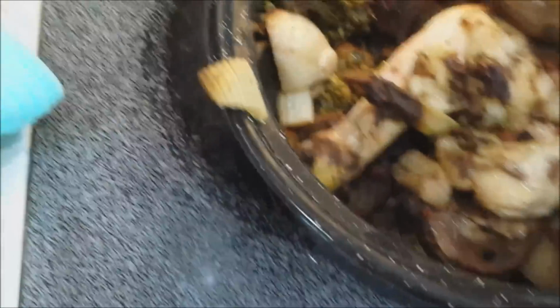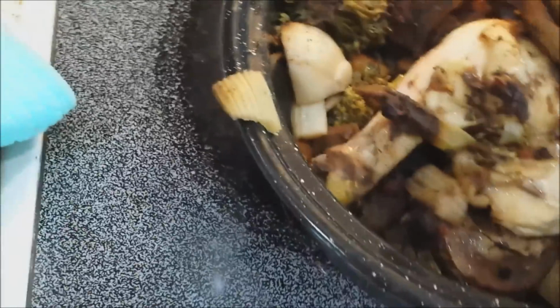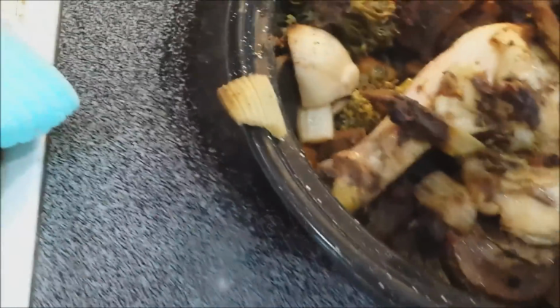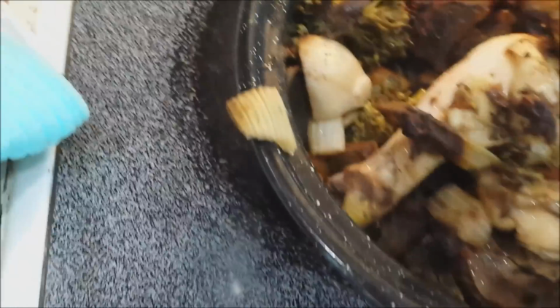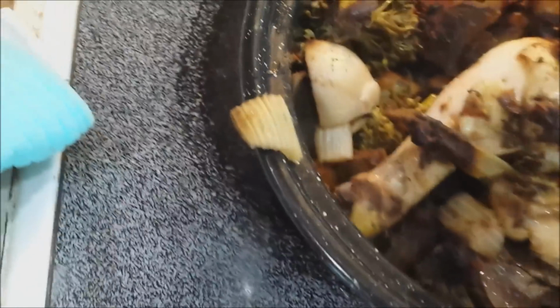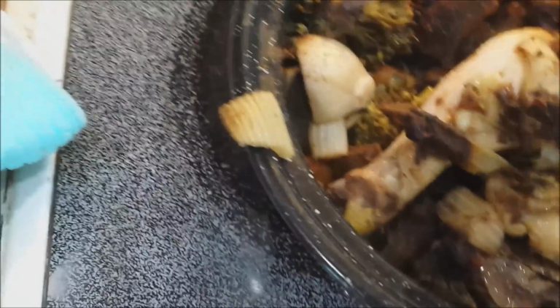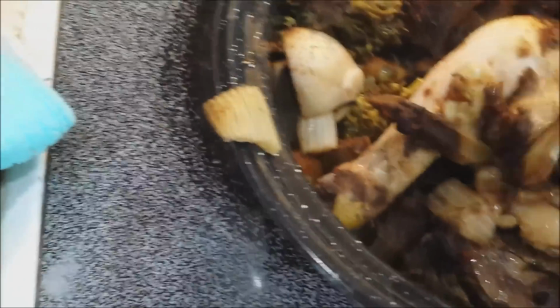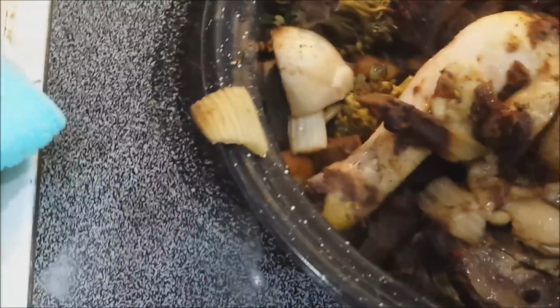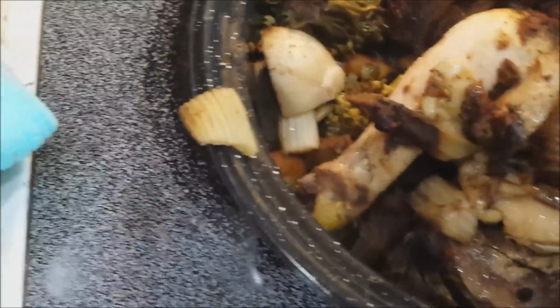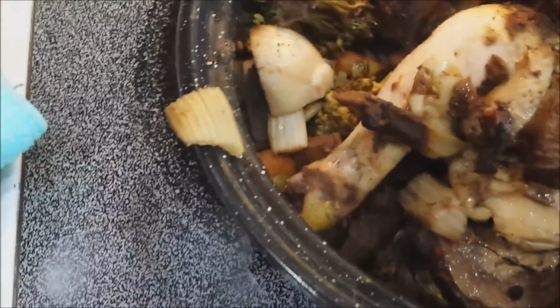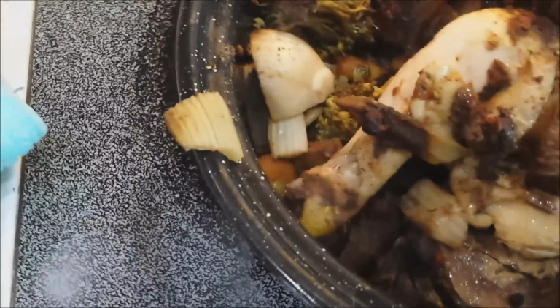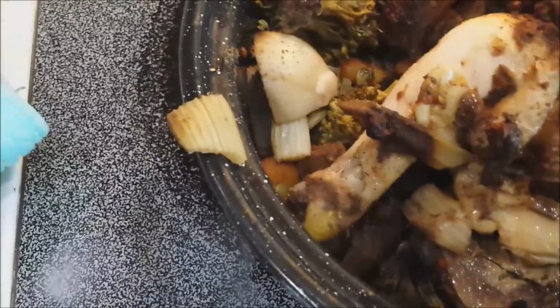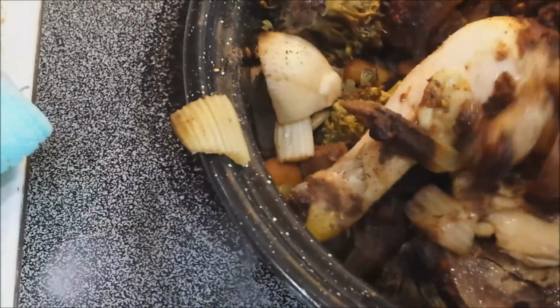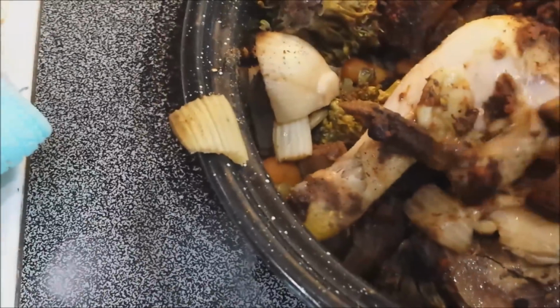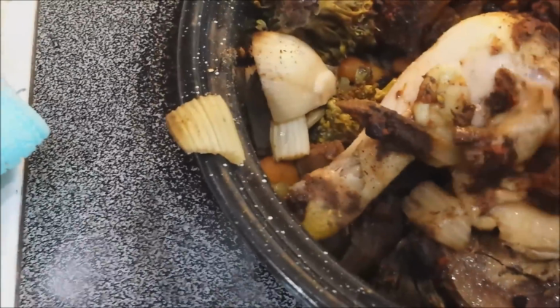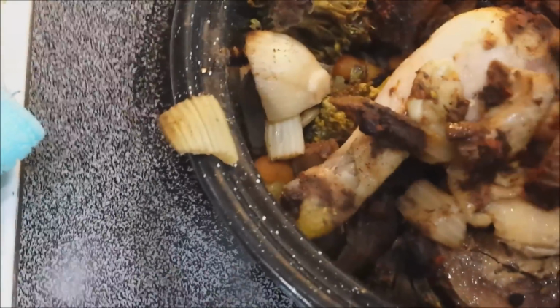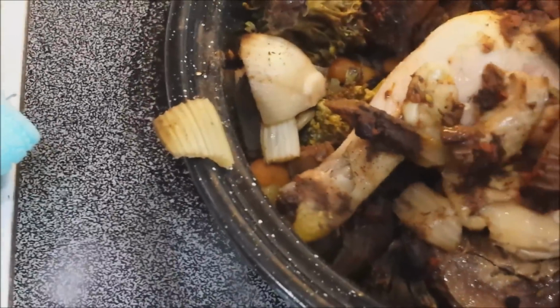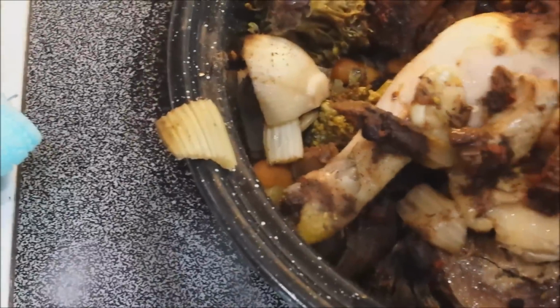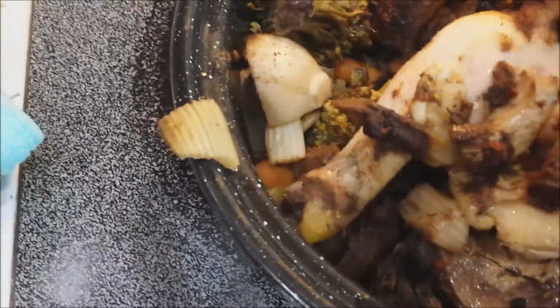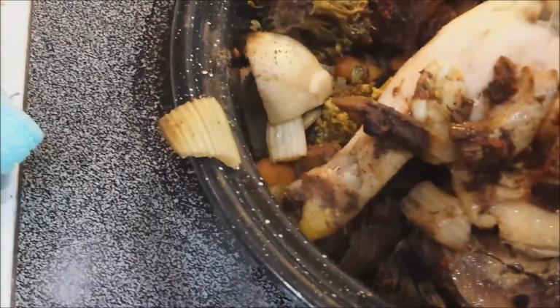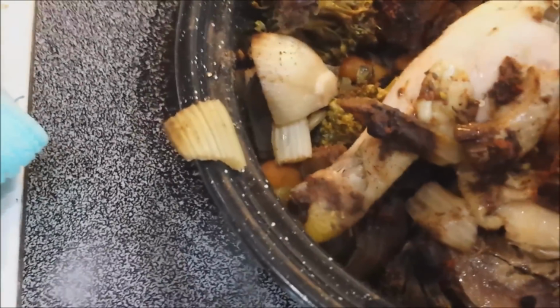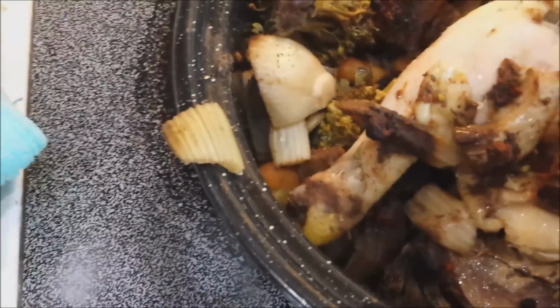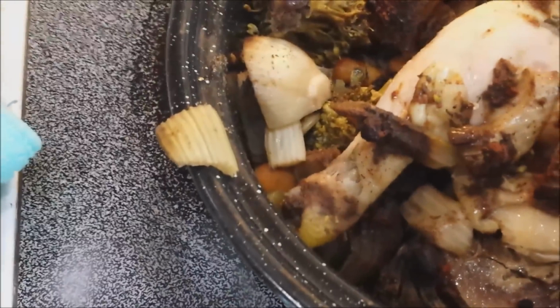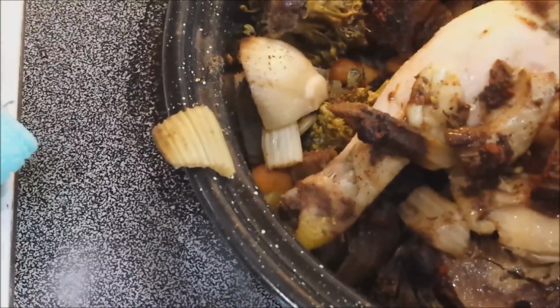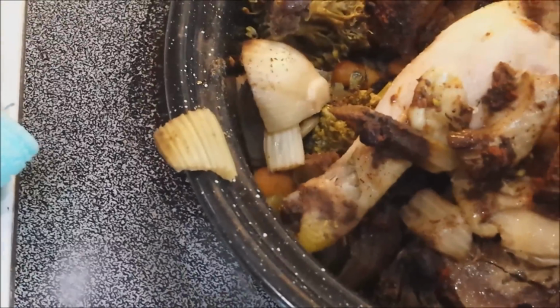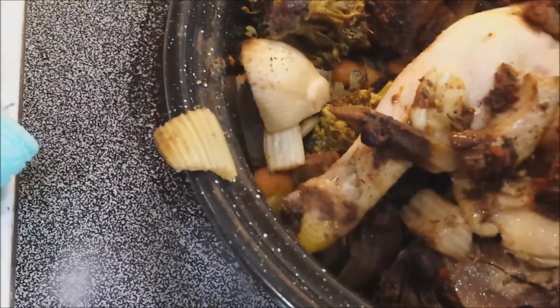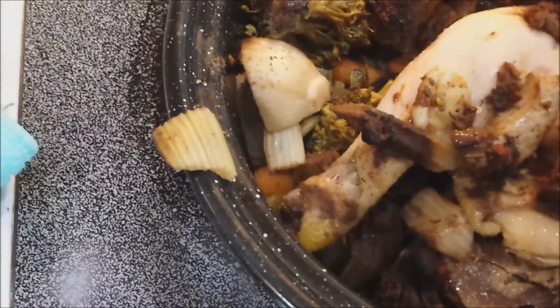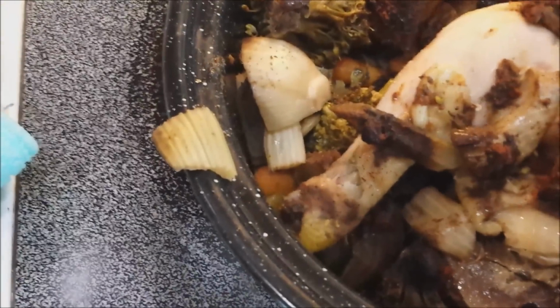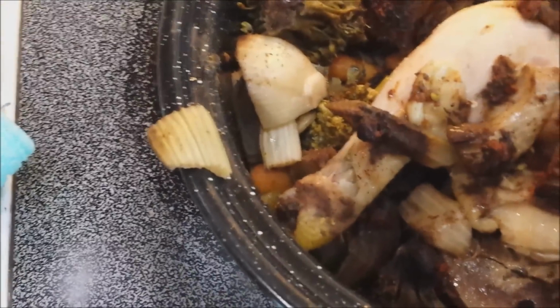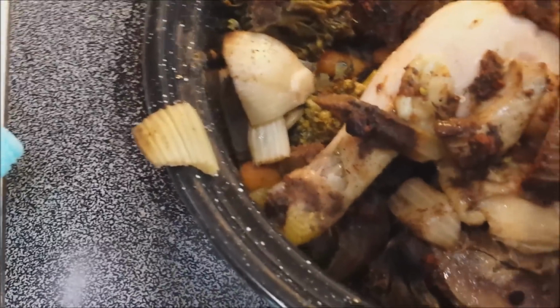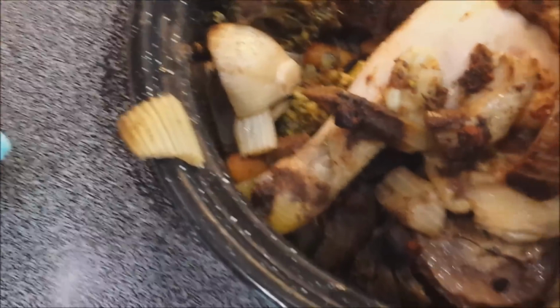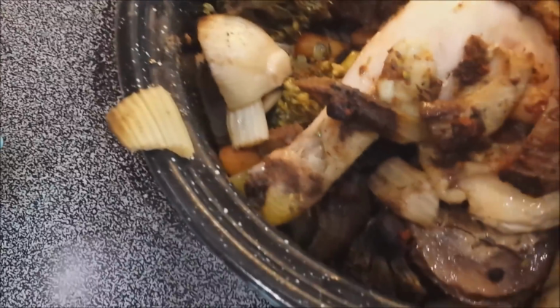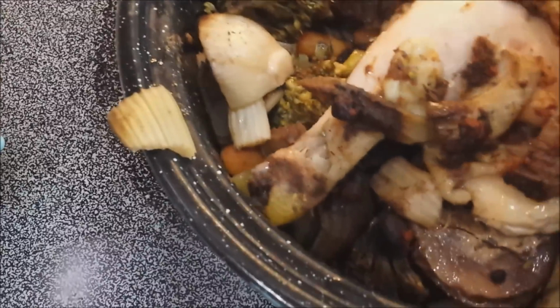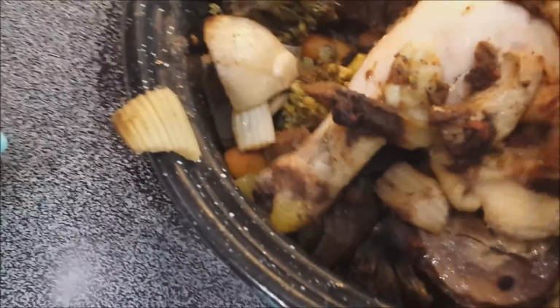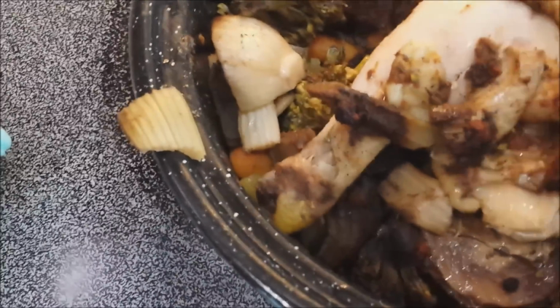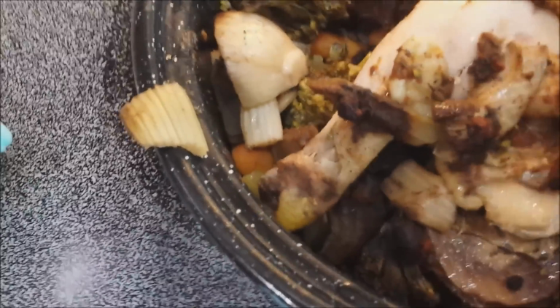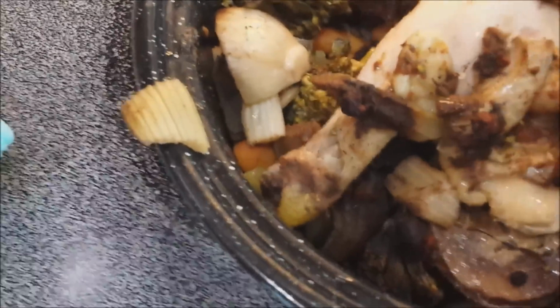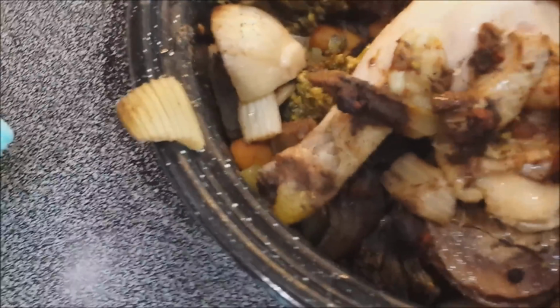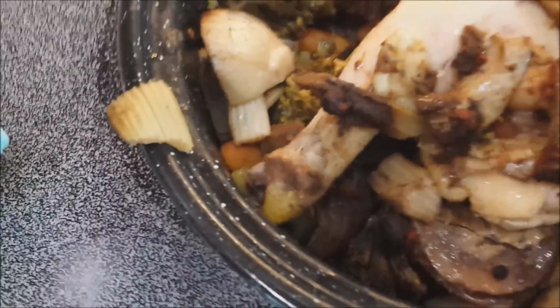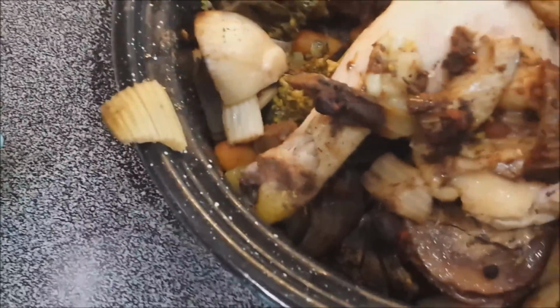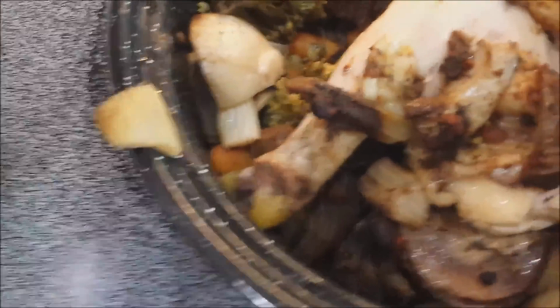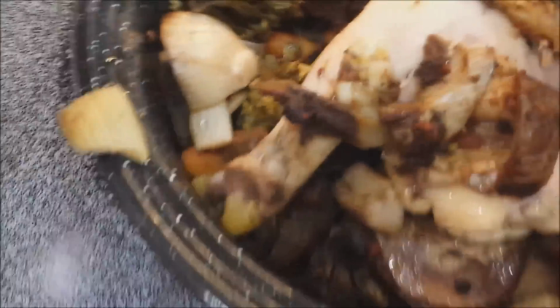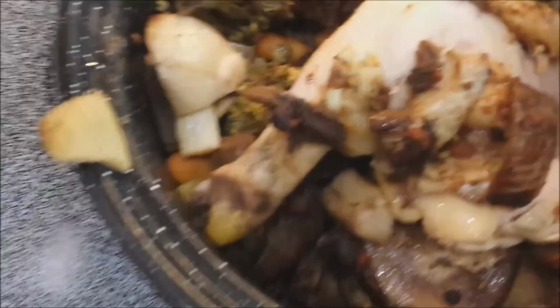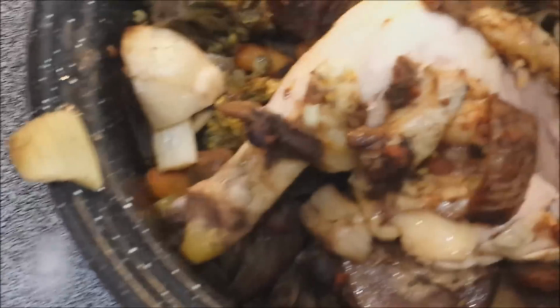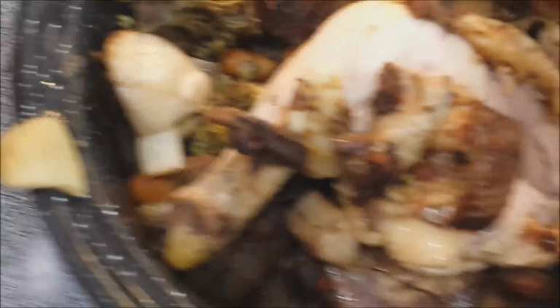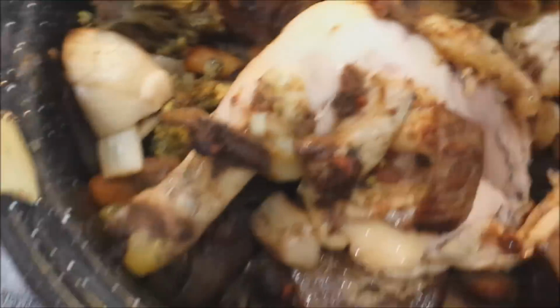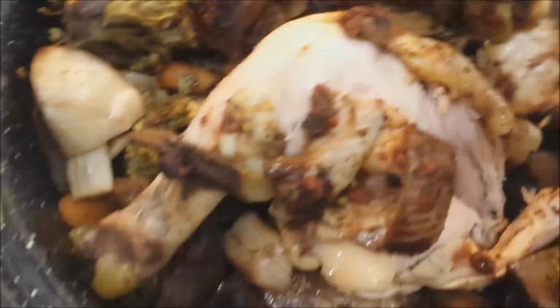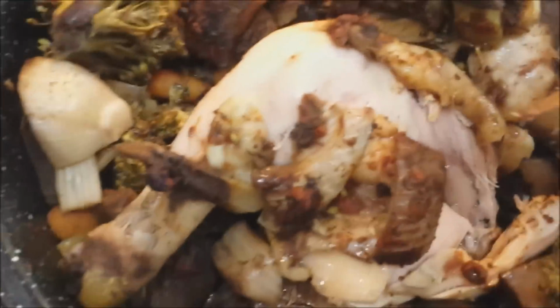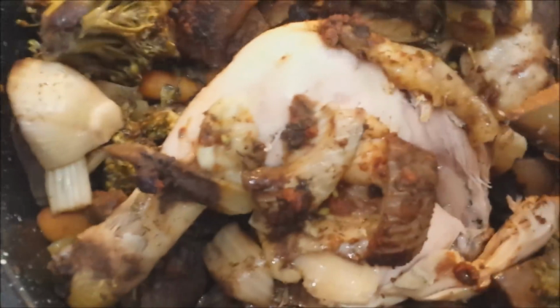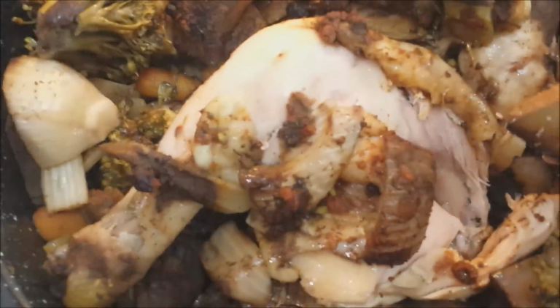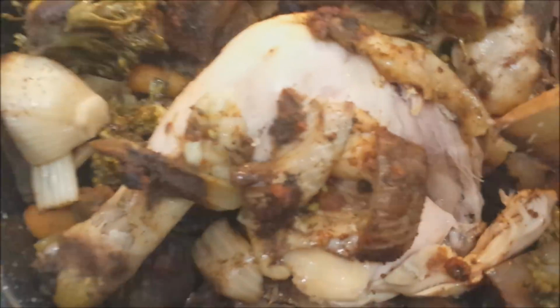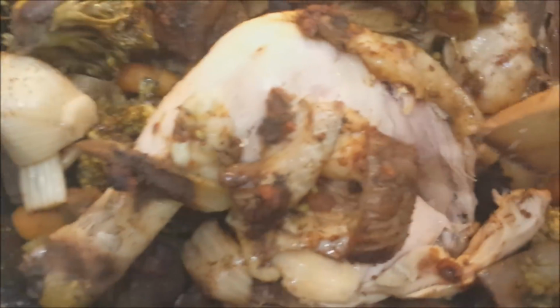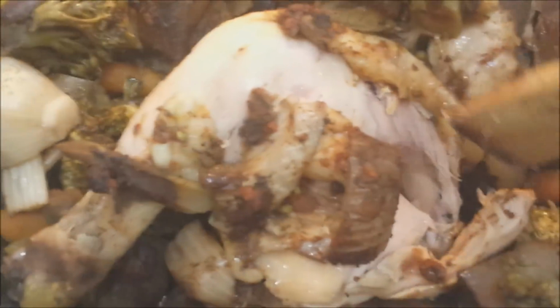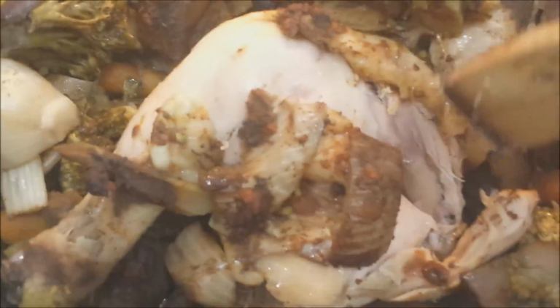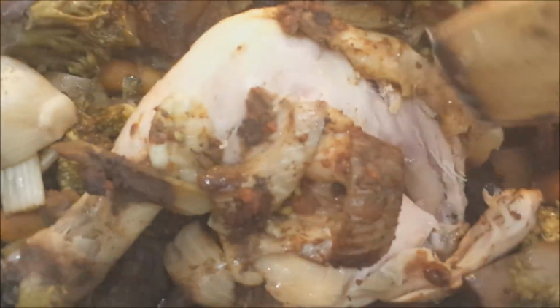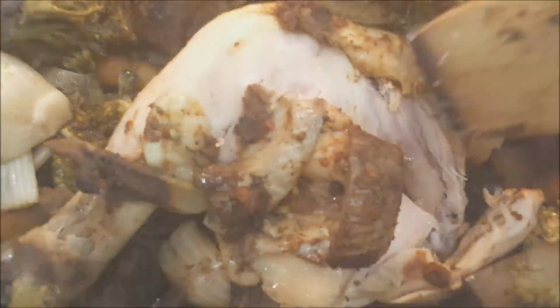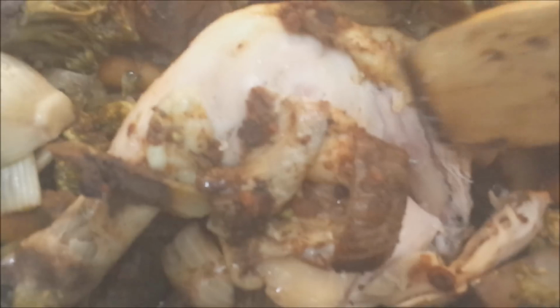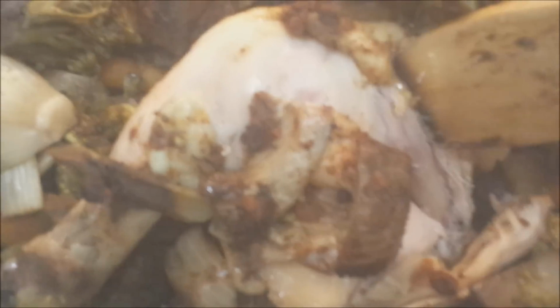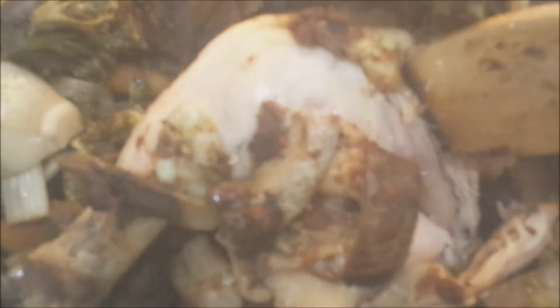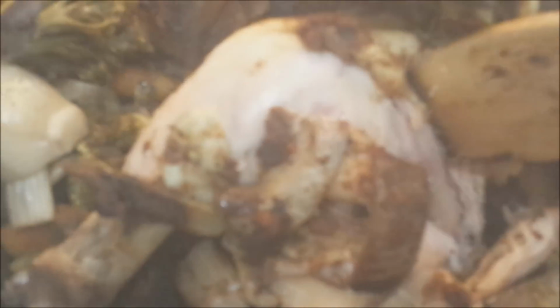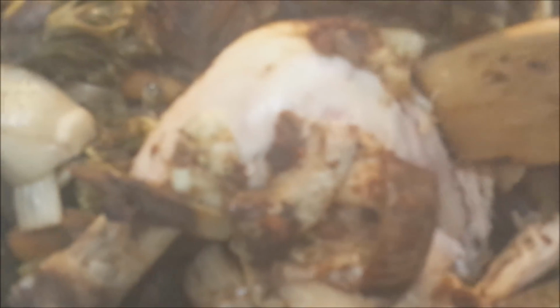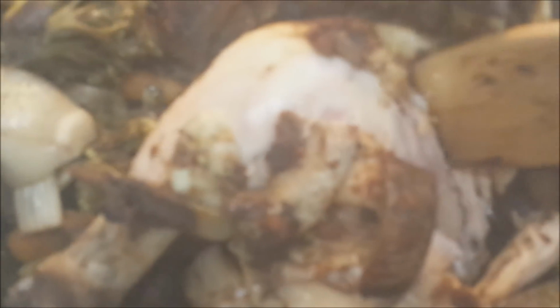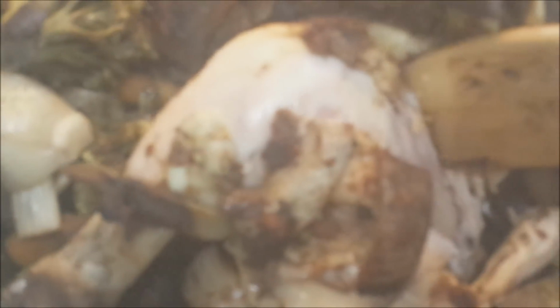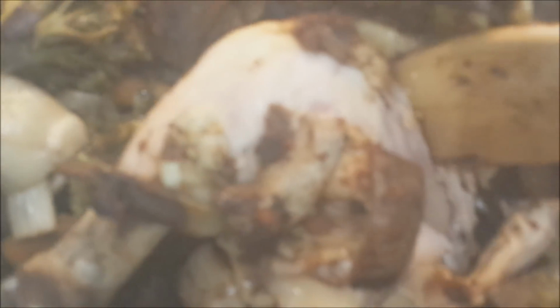Well, the question is, is the chicken cooked? Yep — meat came right off the bone.